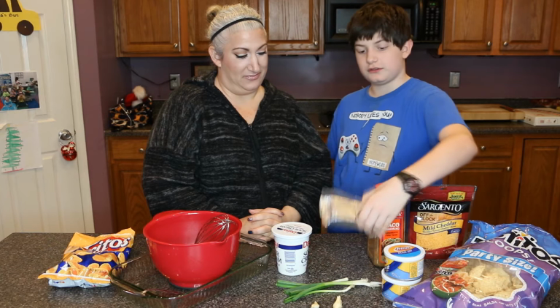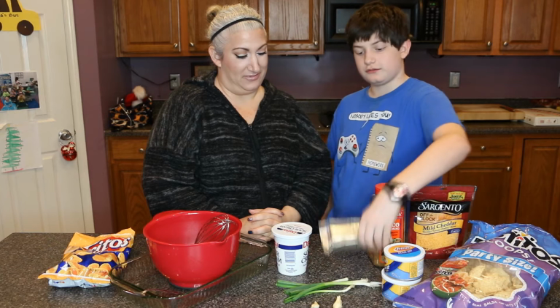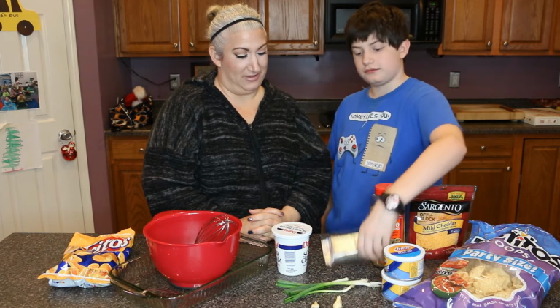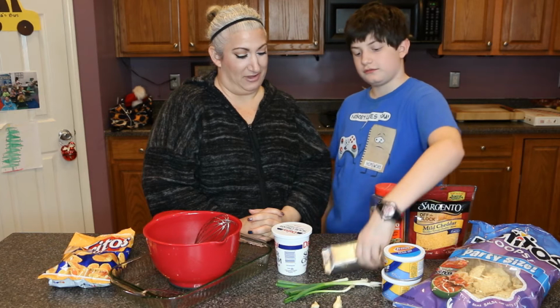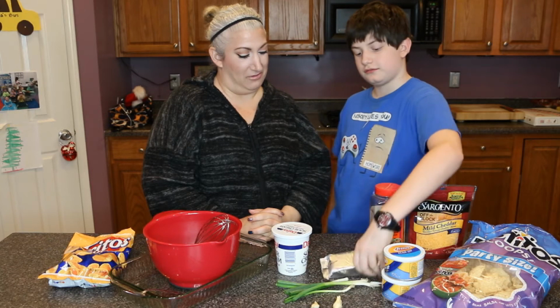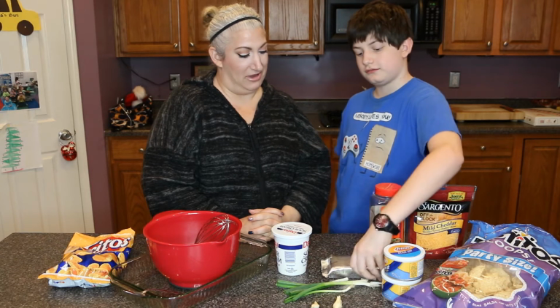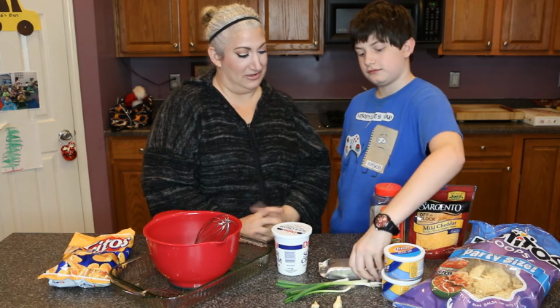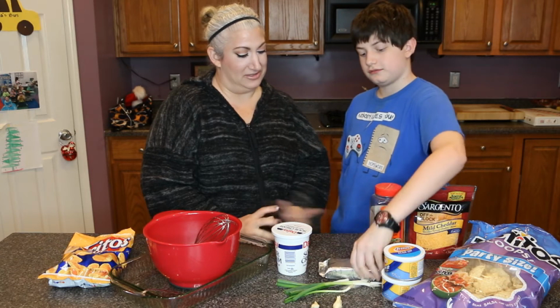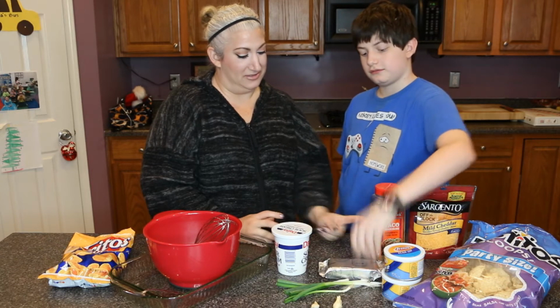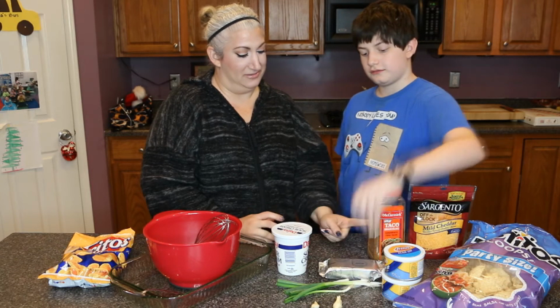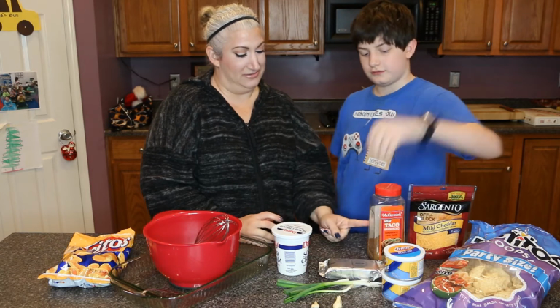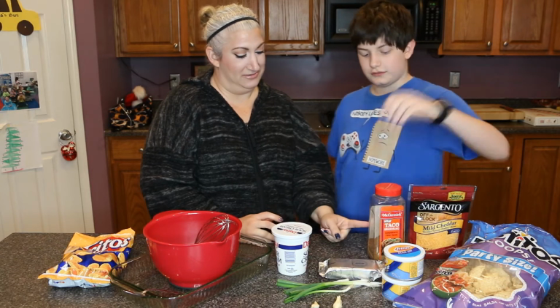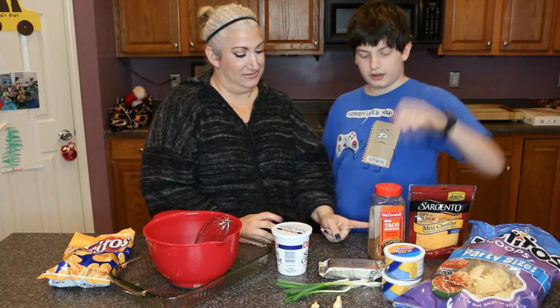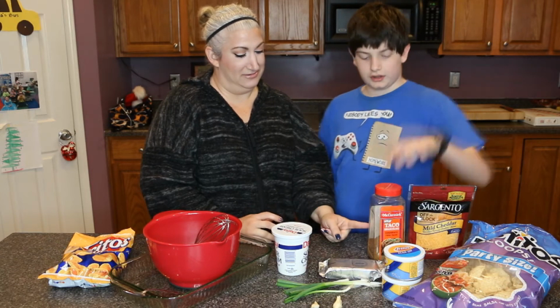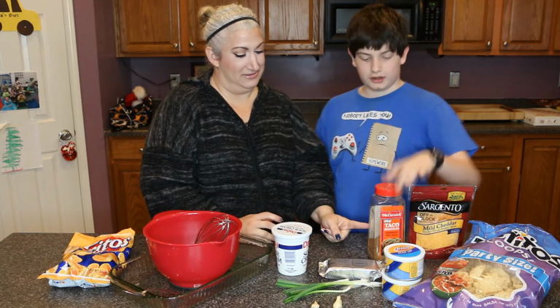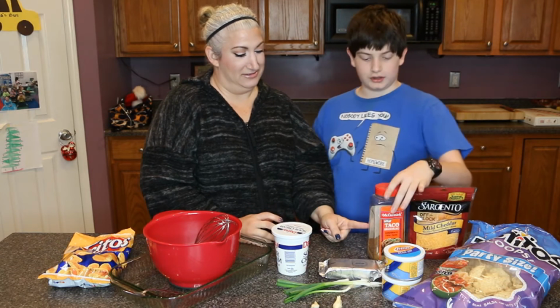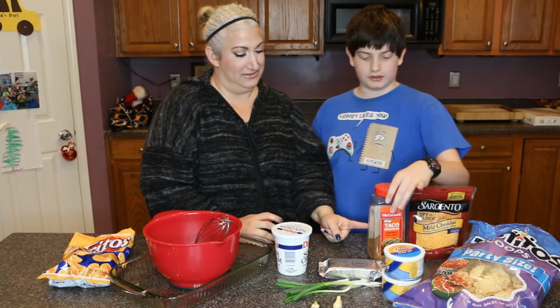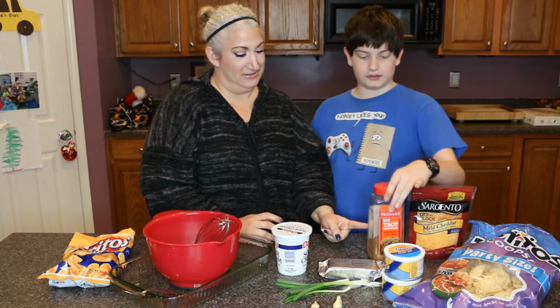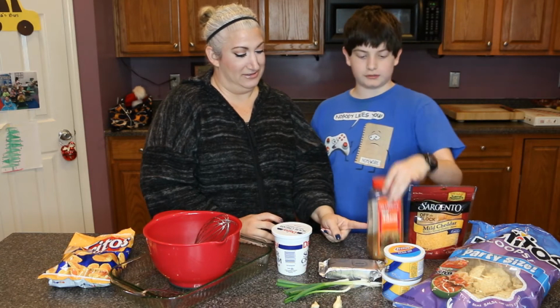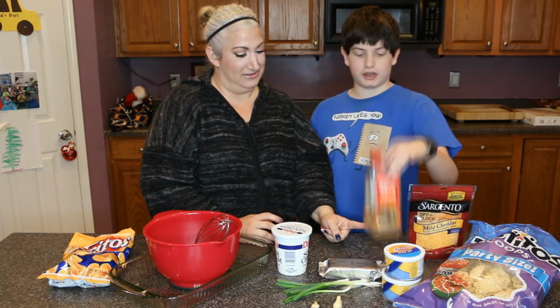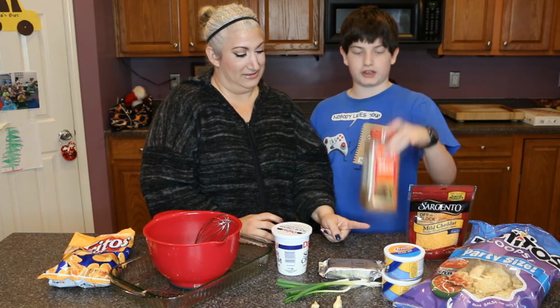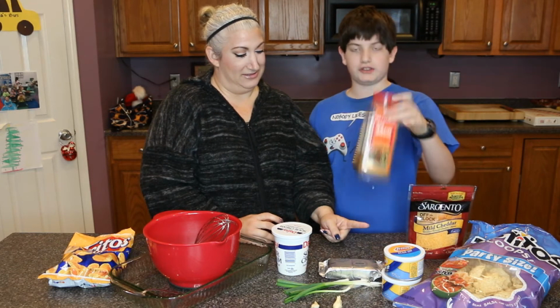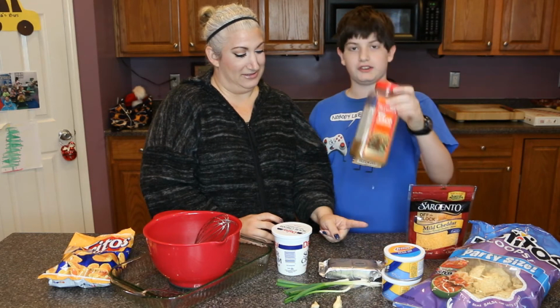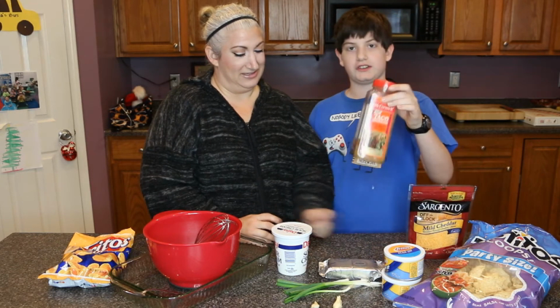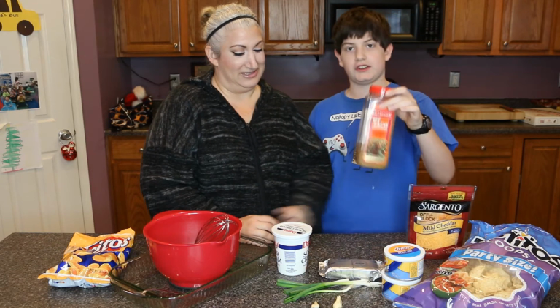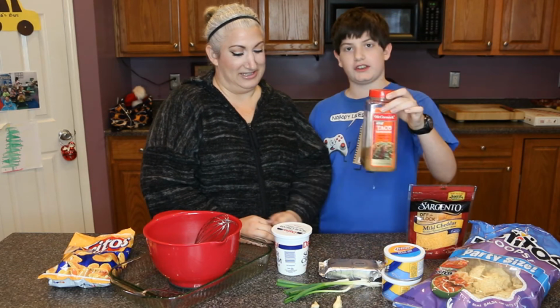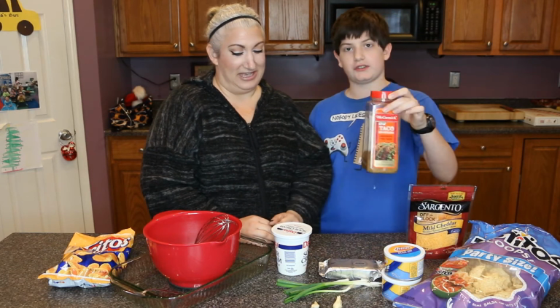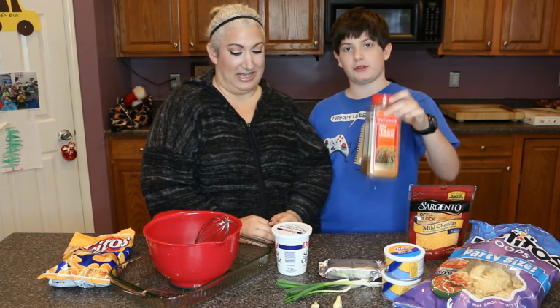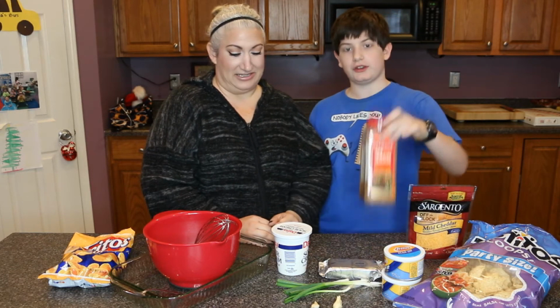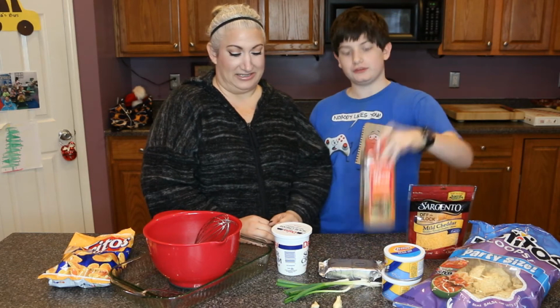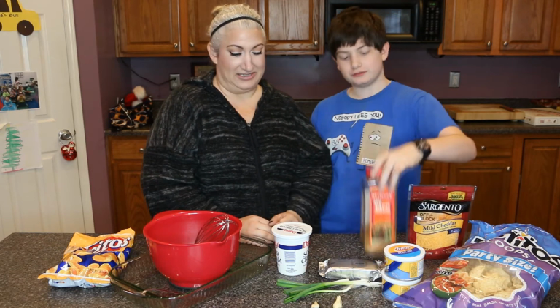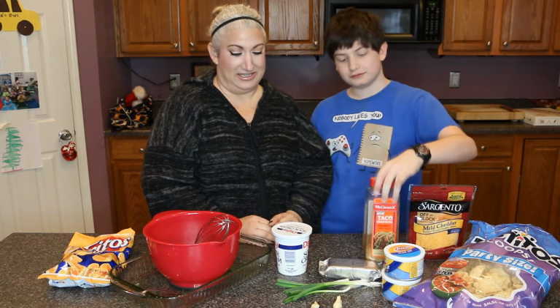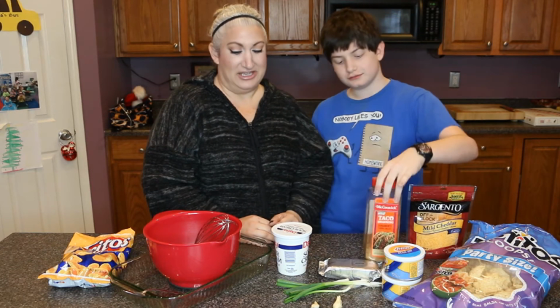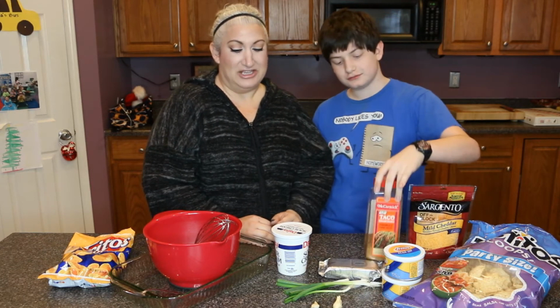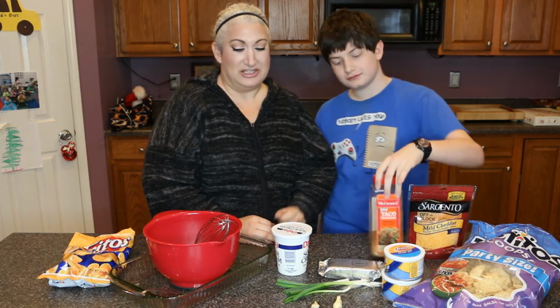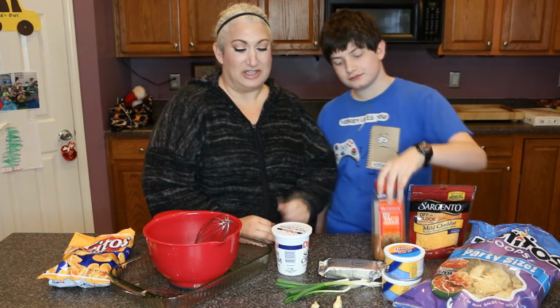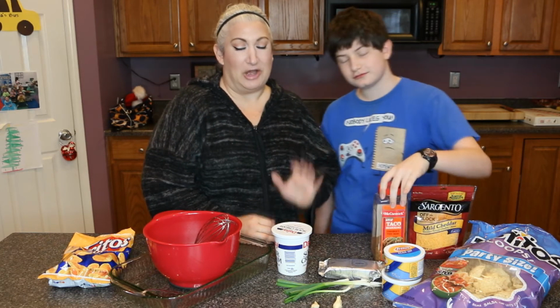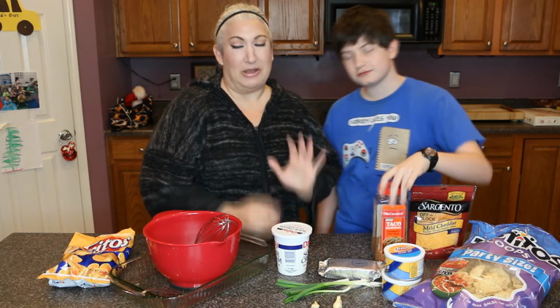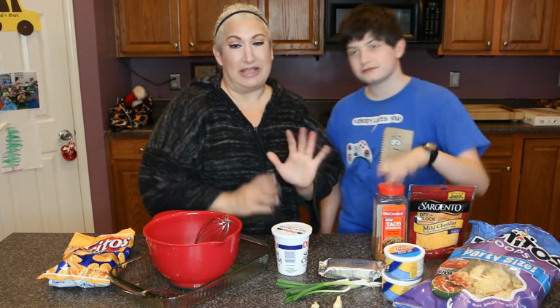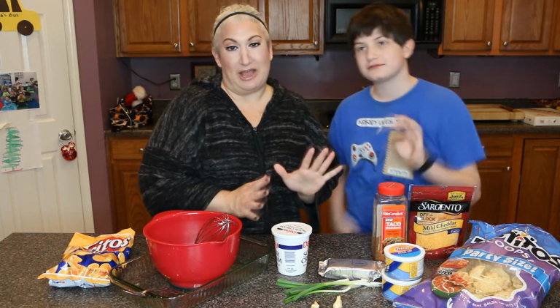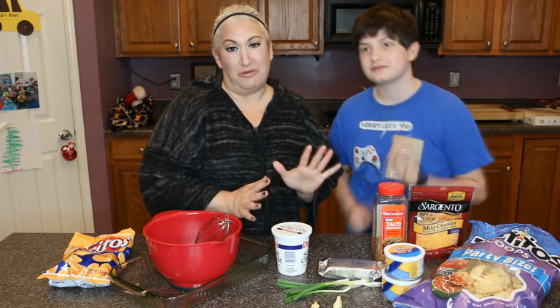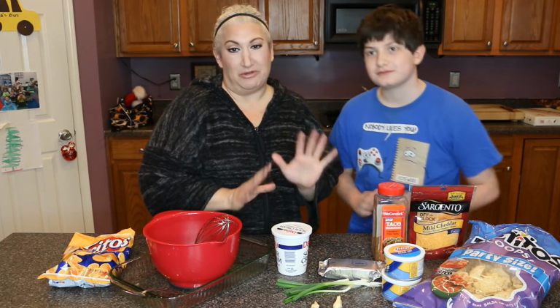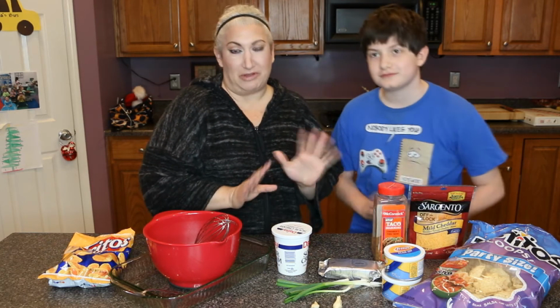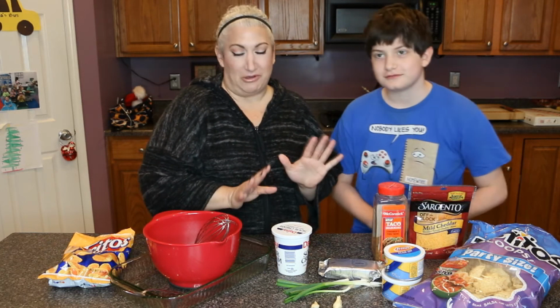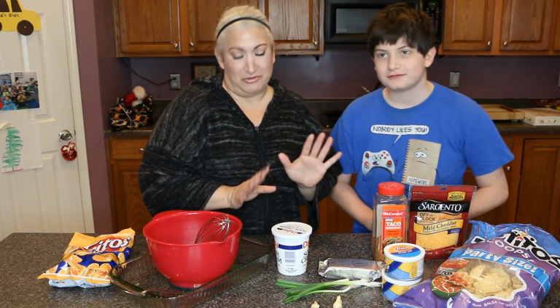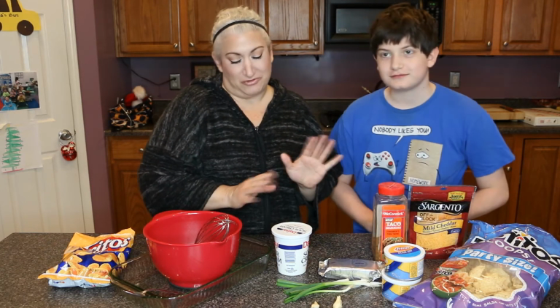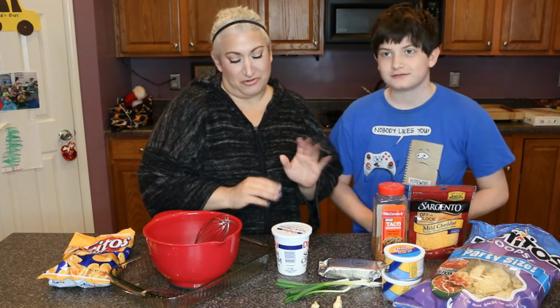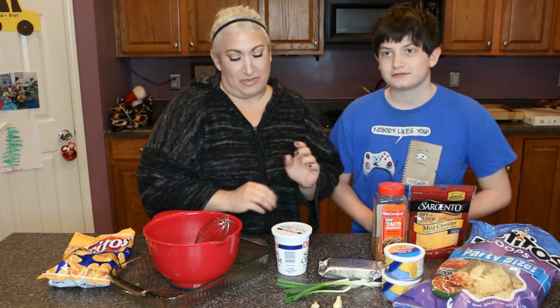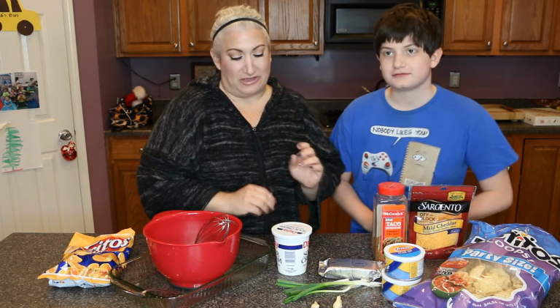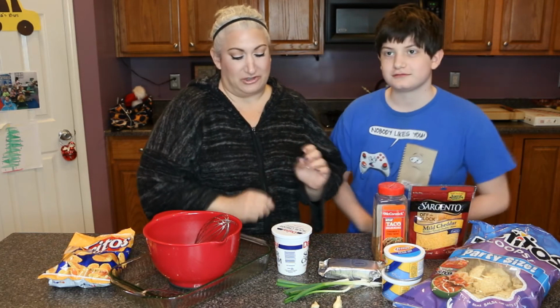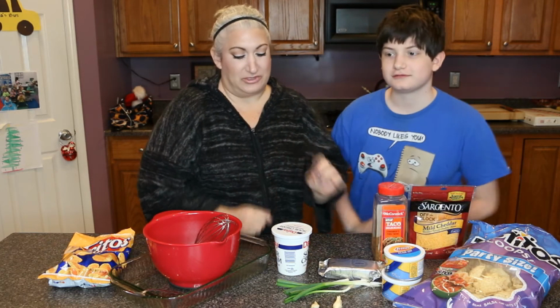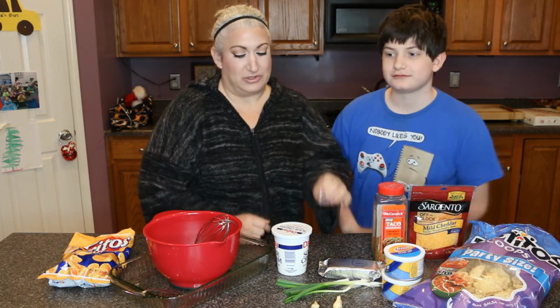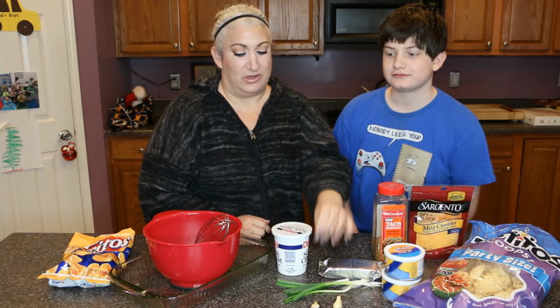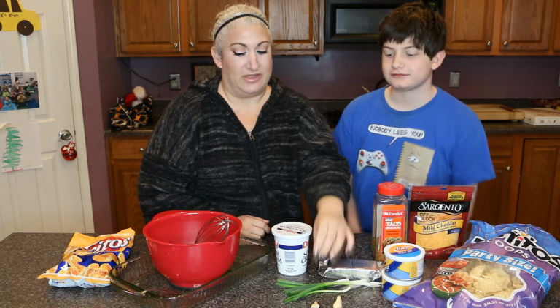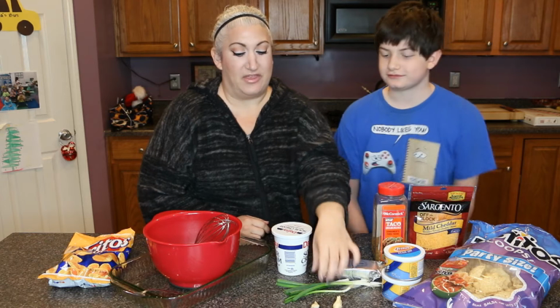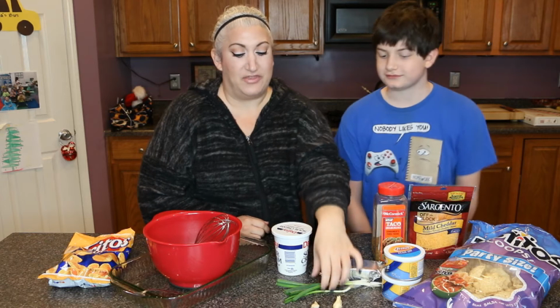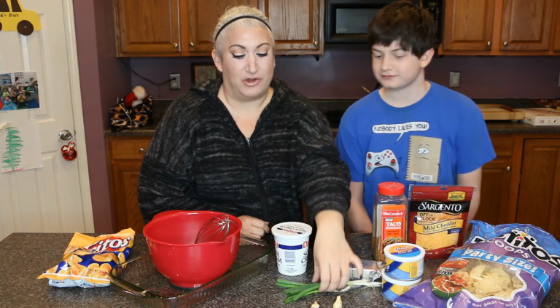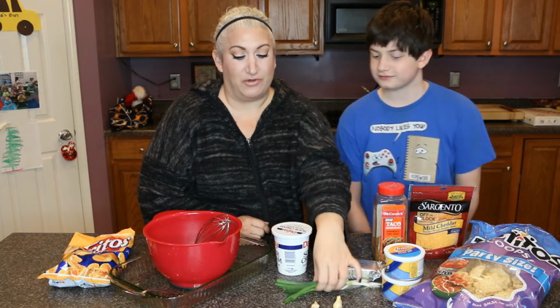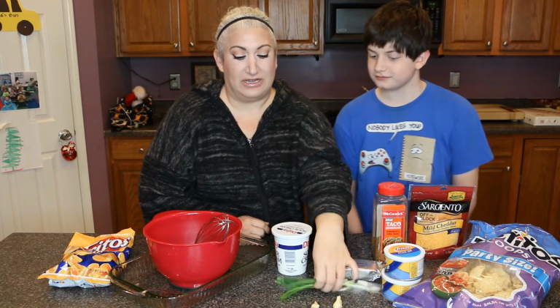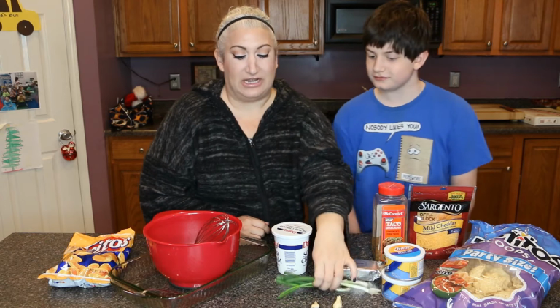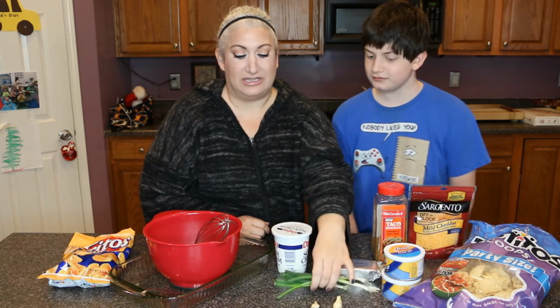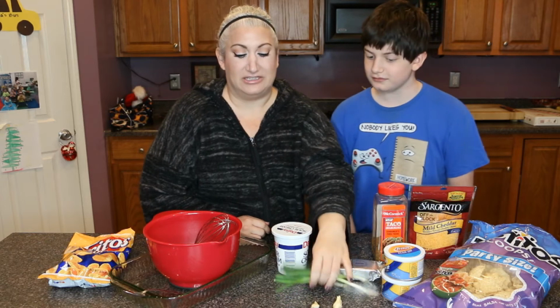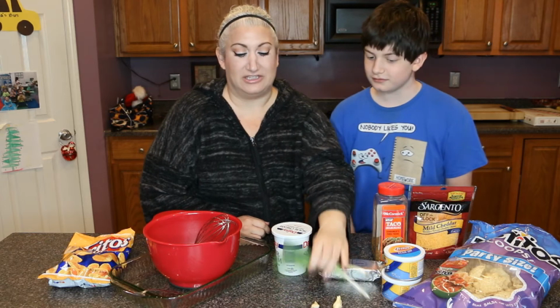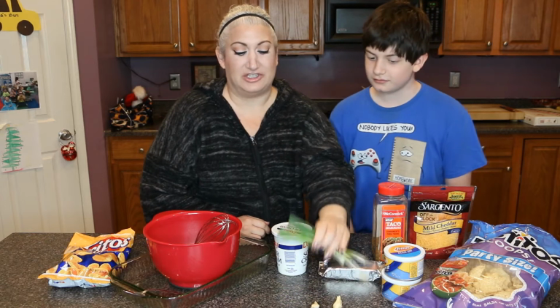You'll also need two onions and some taco seasoning. Again, we'll go over the measurements in the description box.